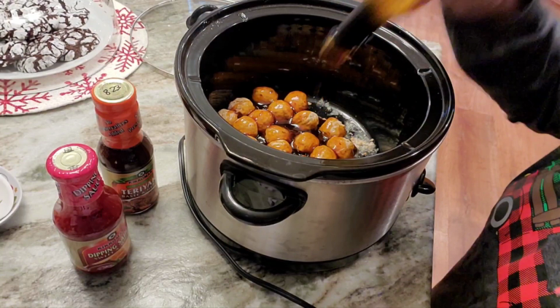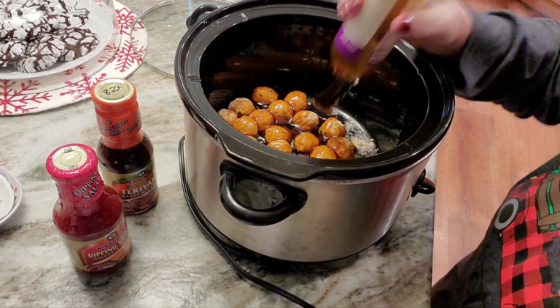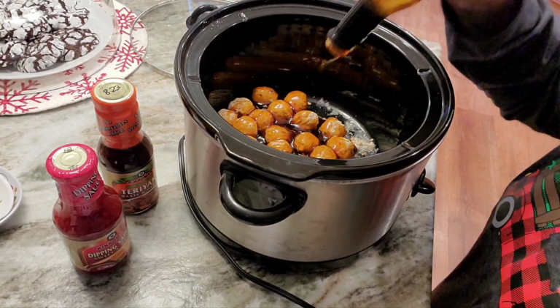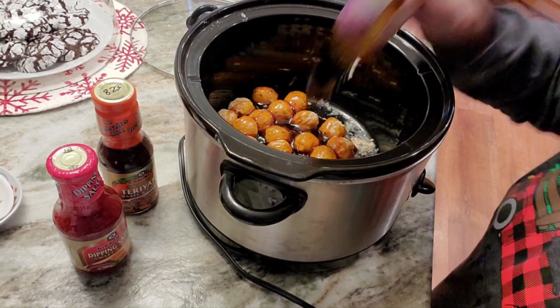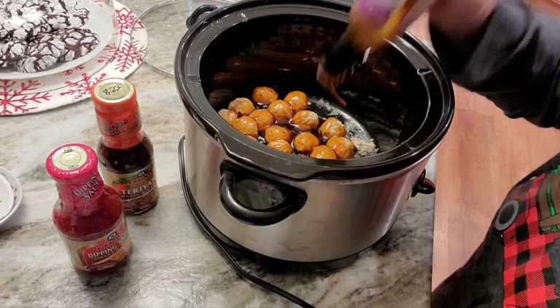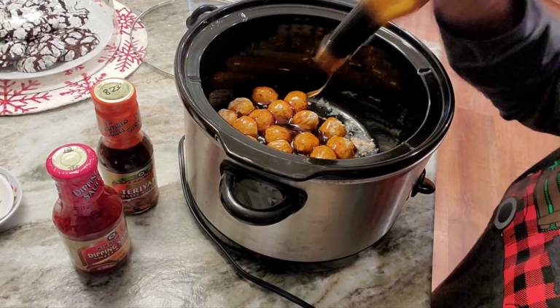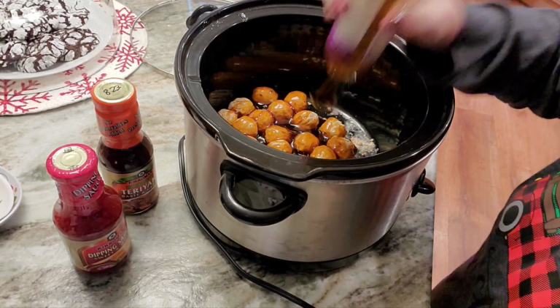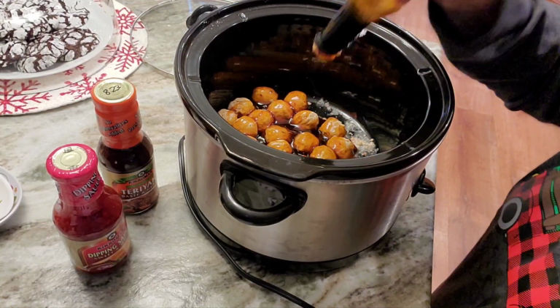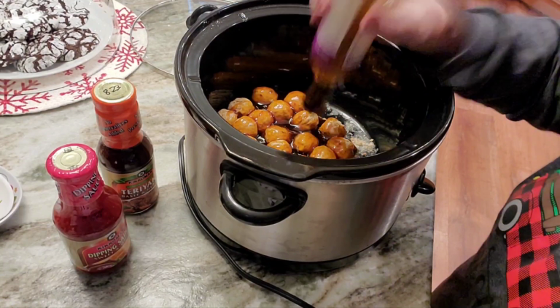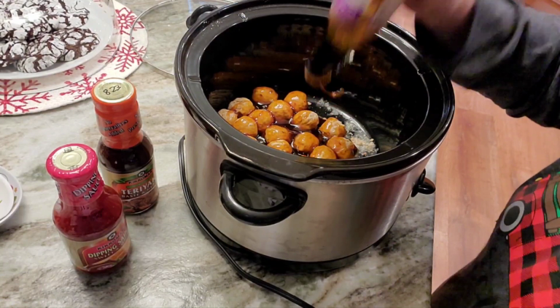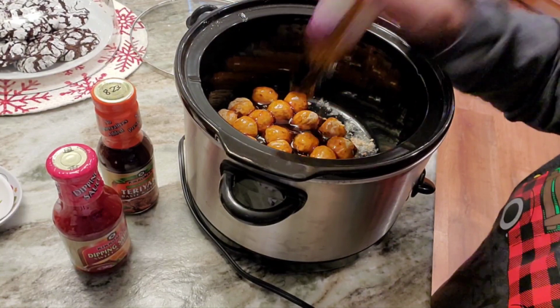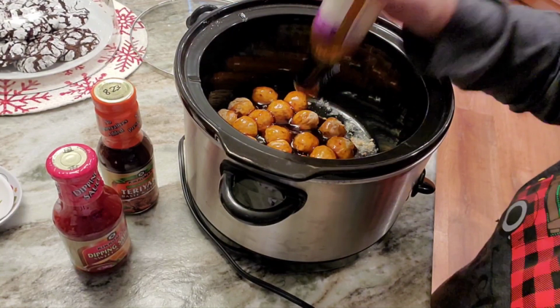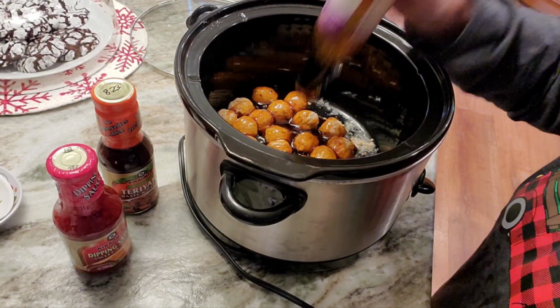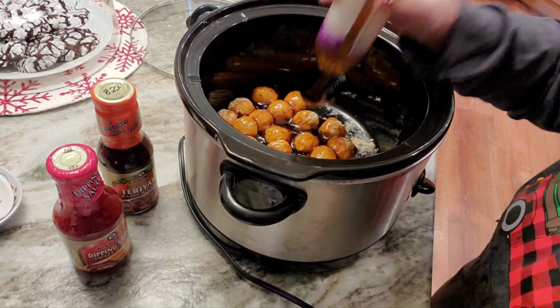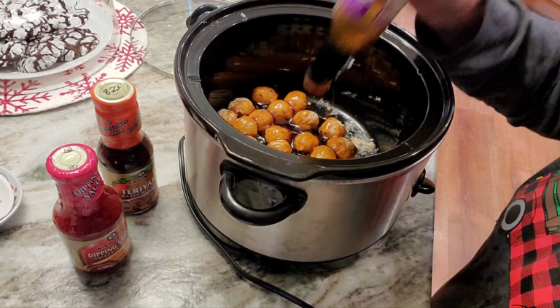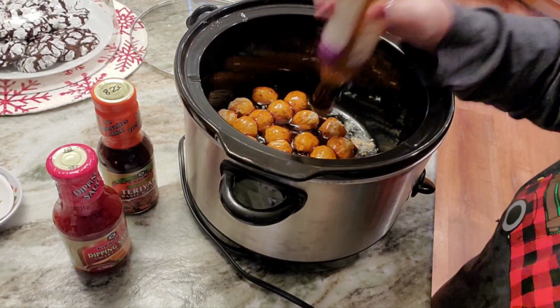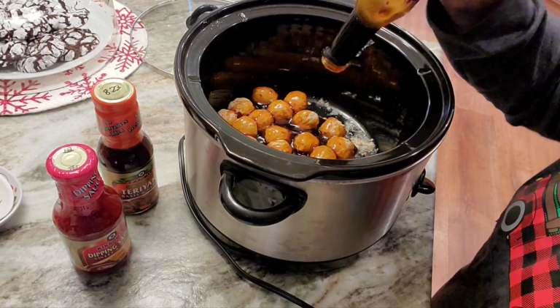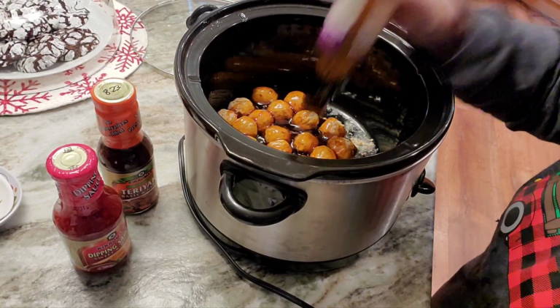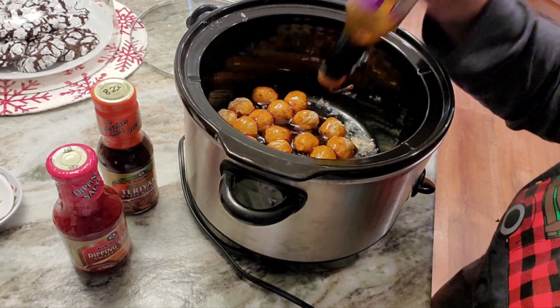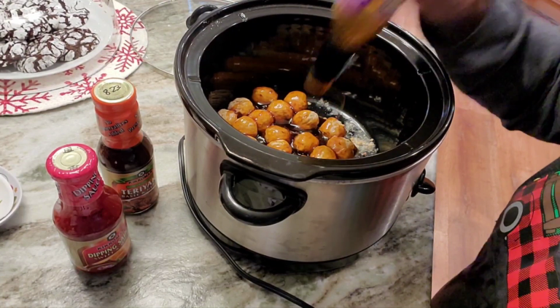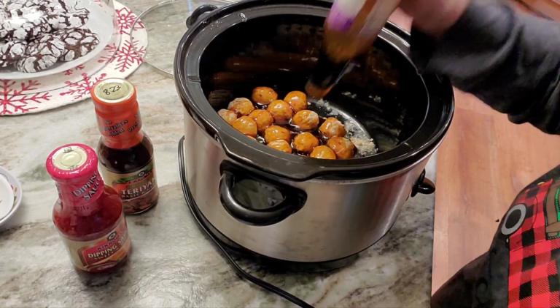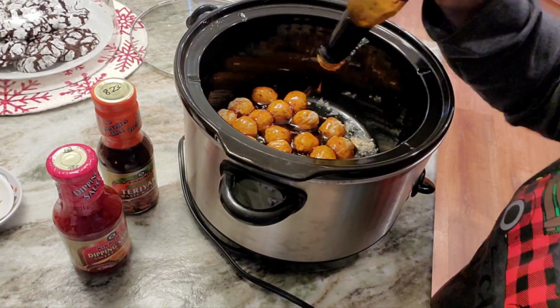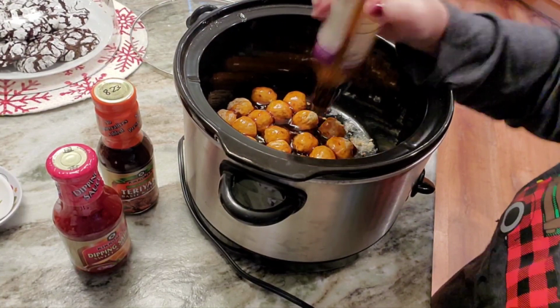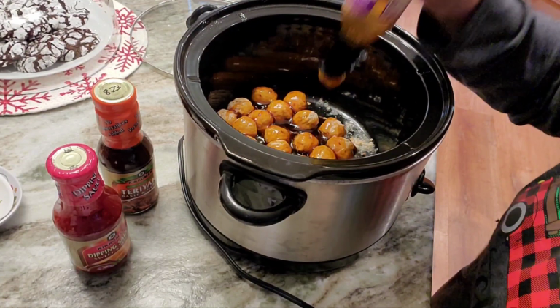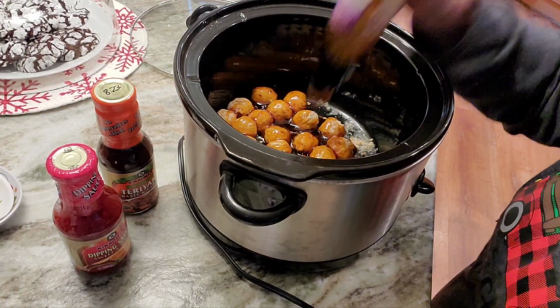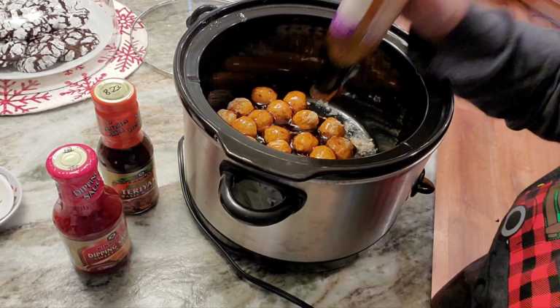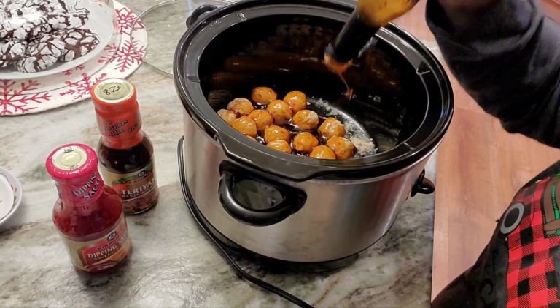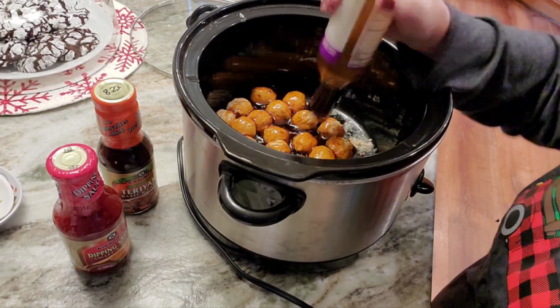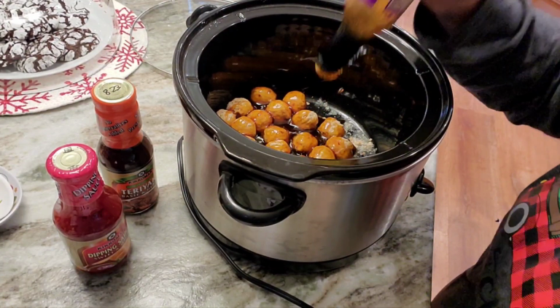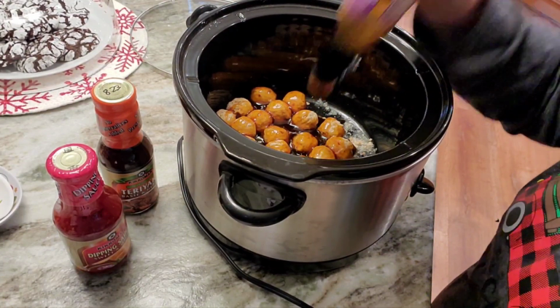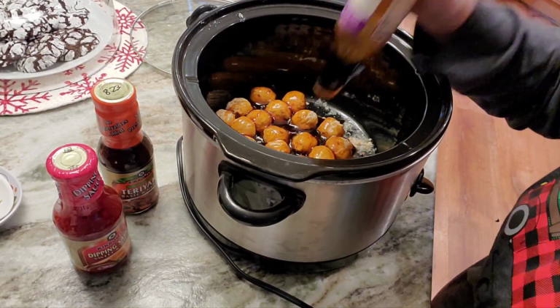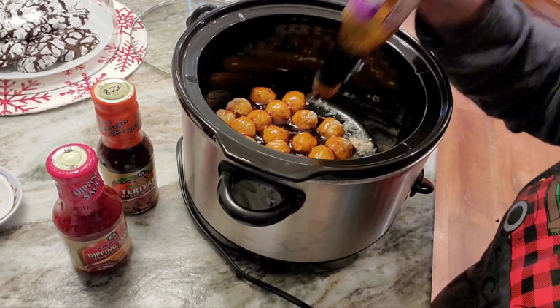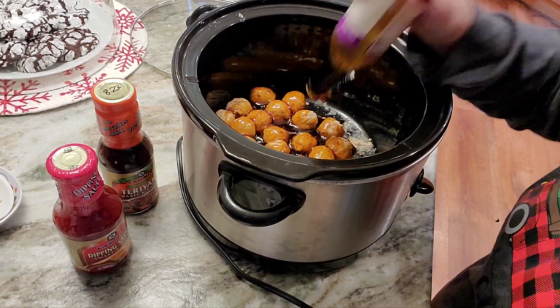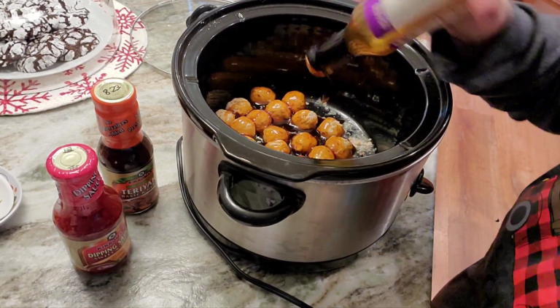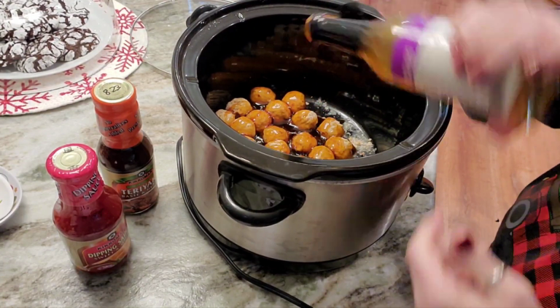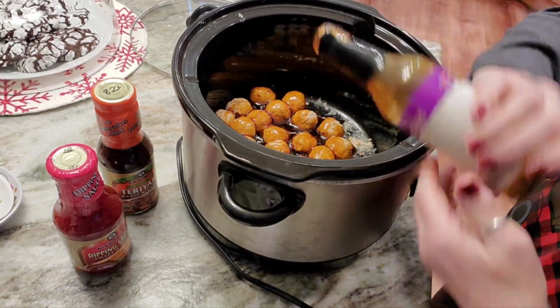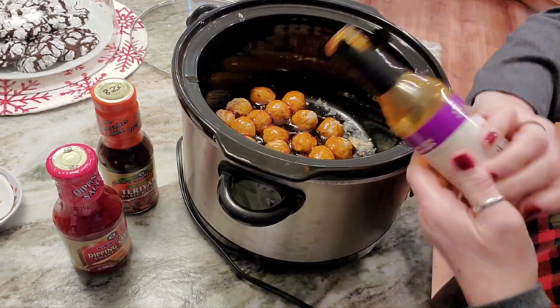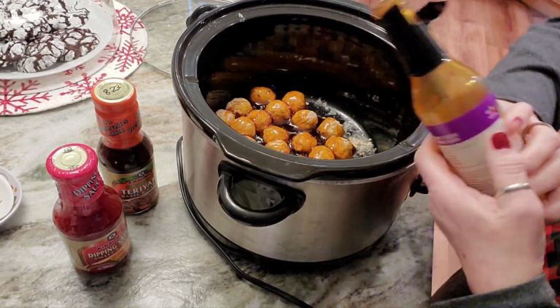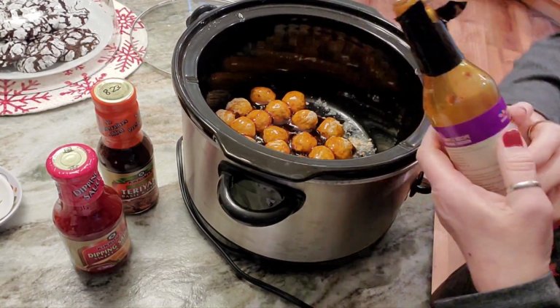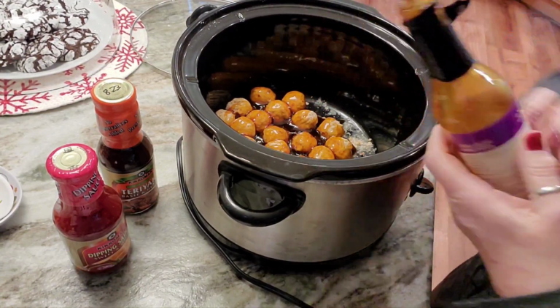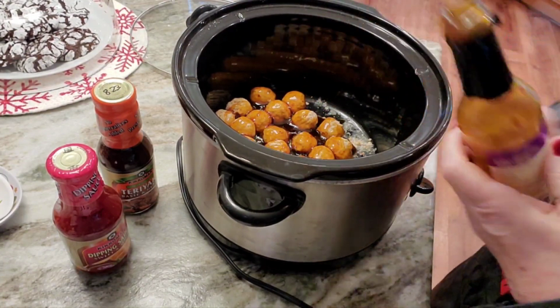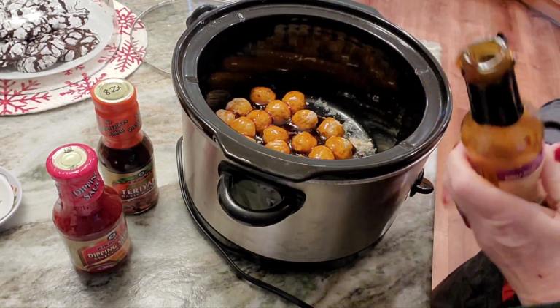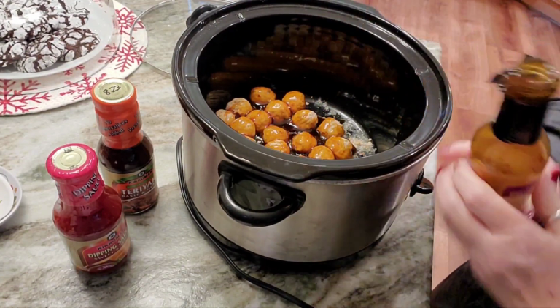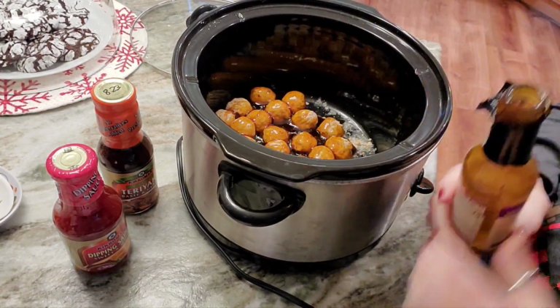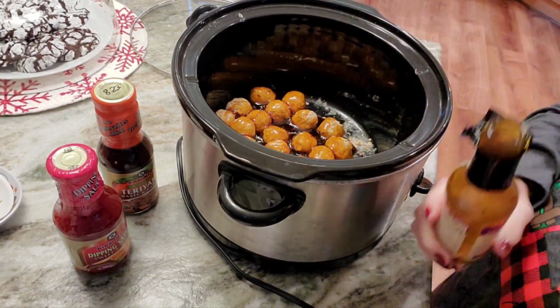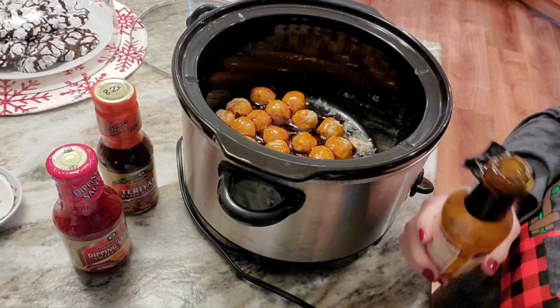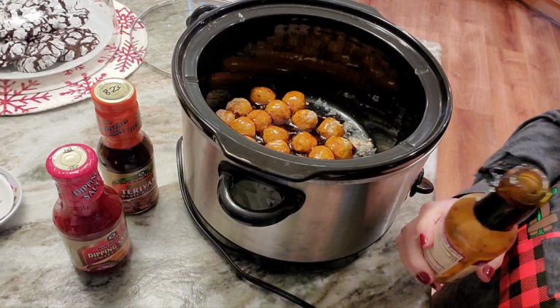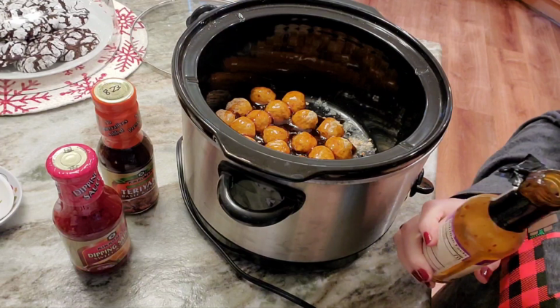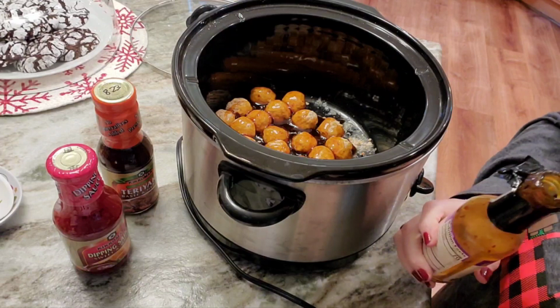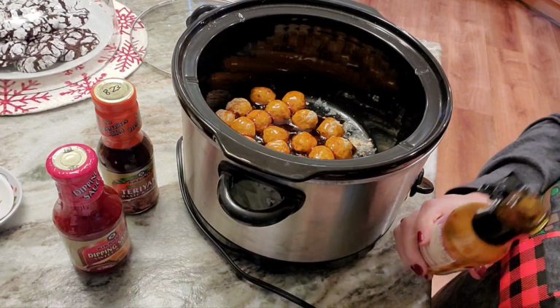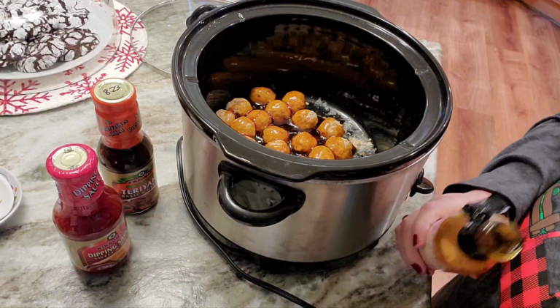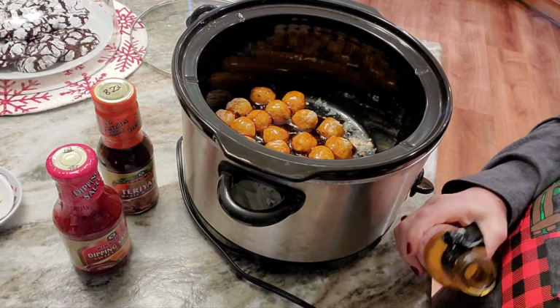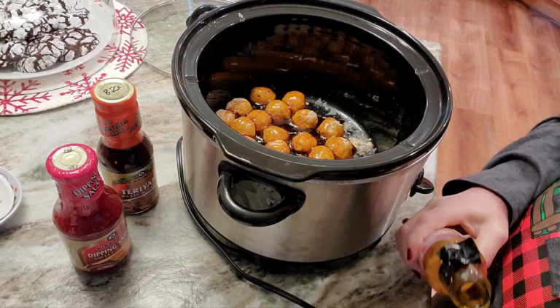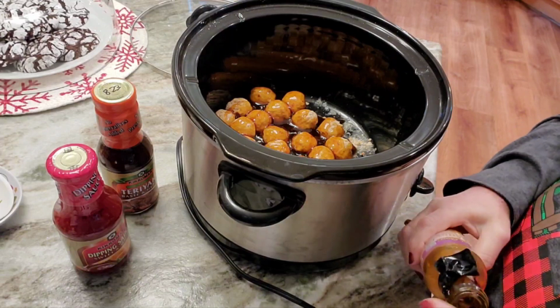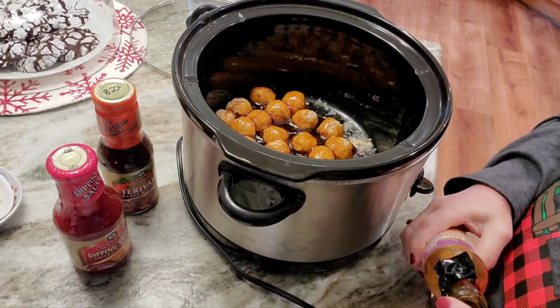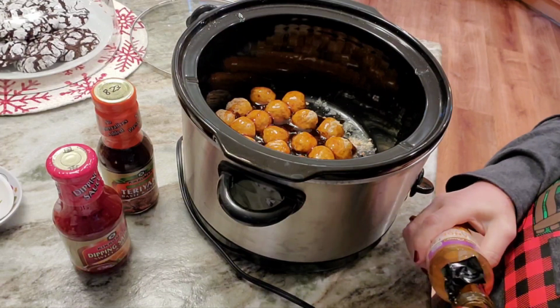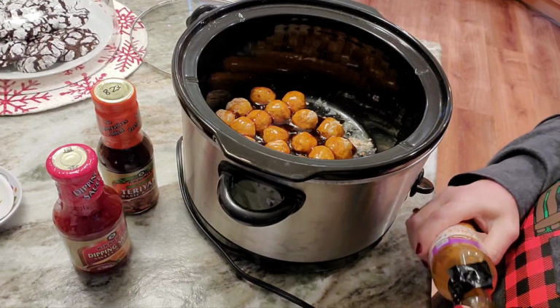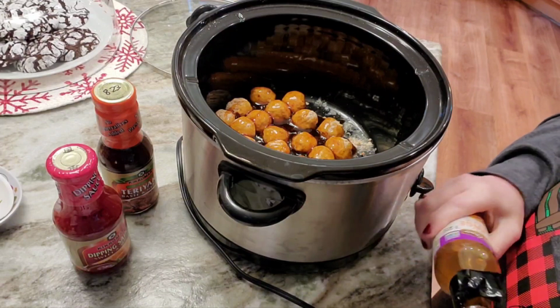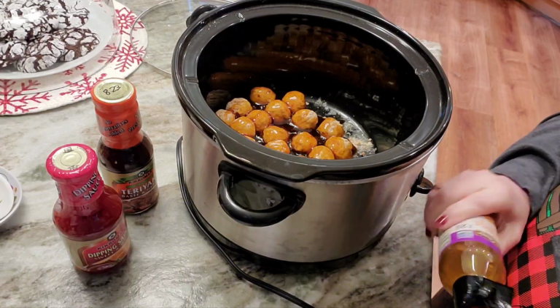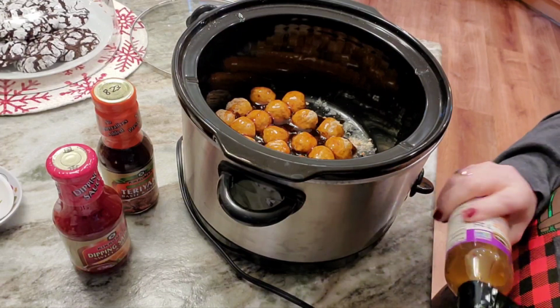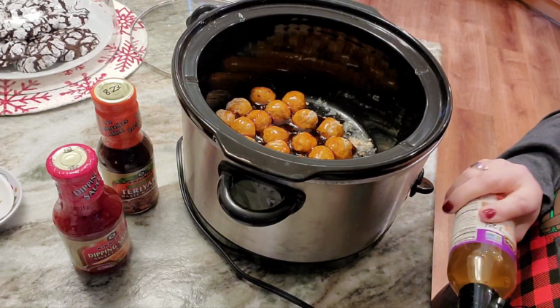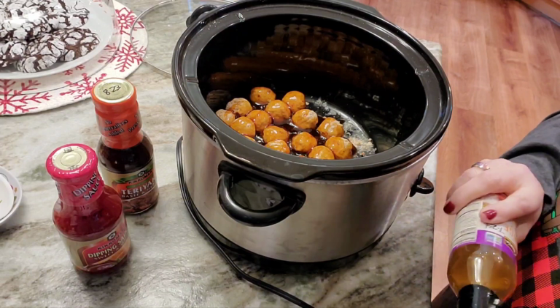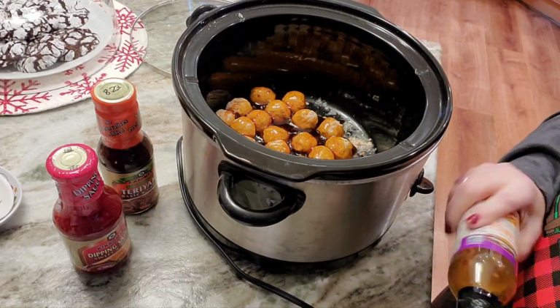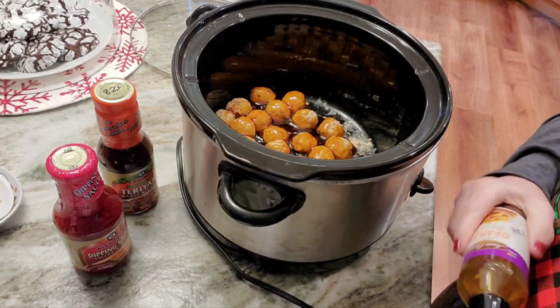Things in there at the very bottom had gotten forgotten for a long time. And this is just a deep freeze in the garage, not the big freezer.